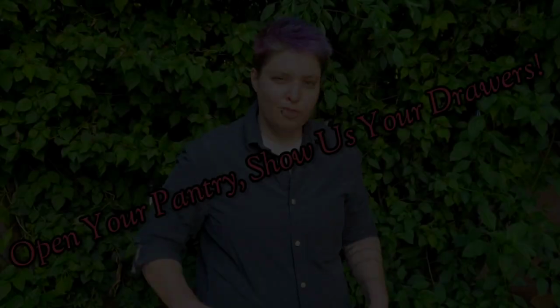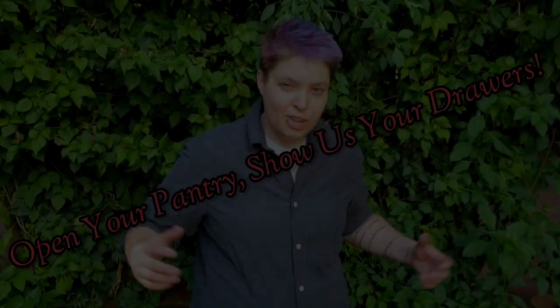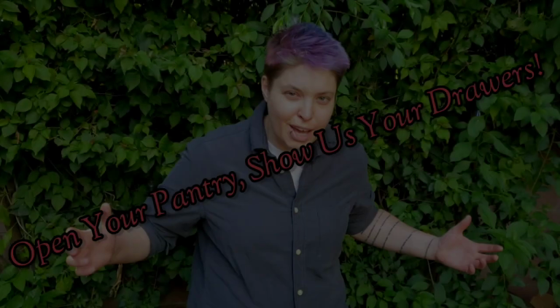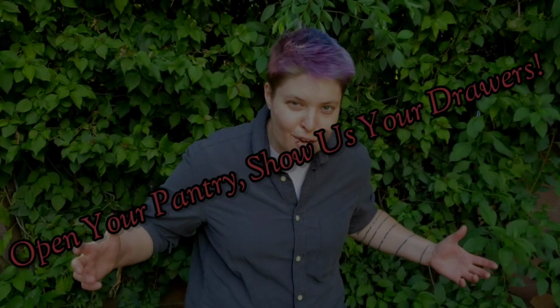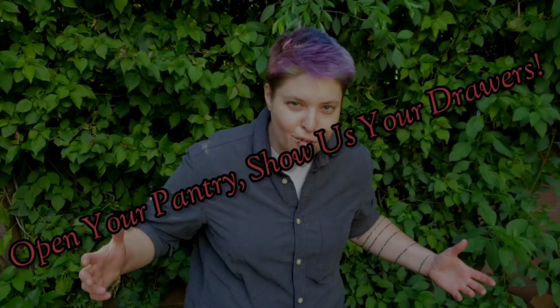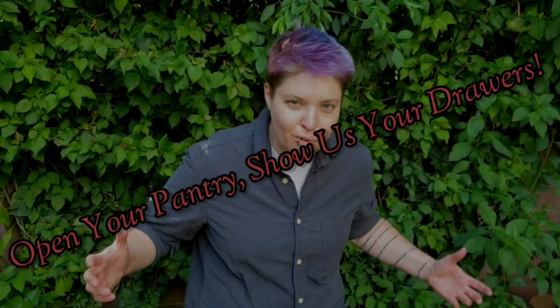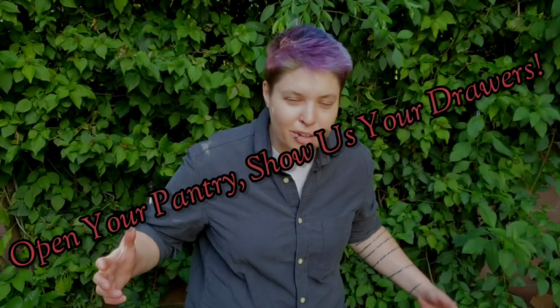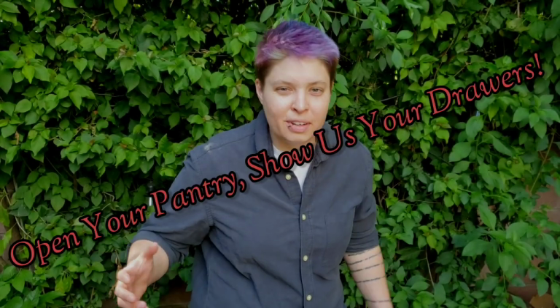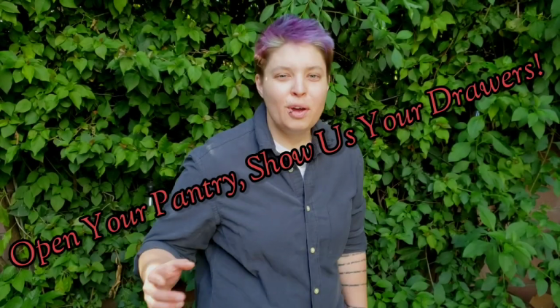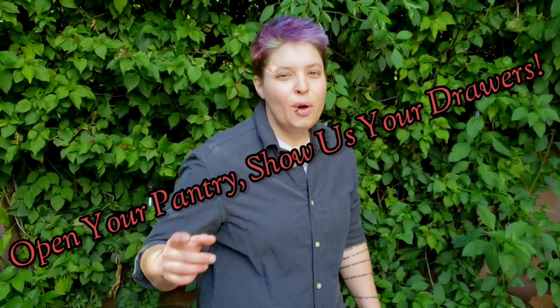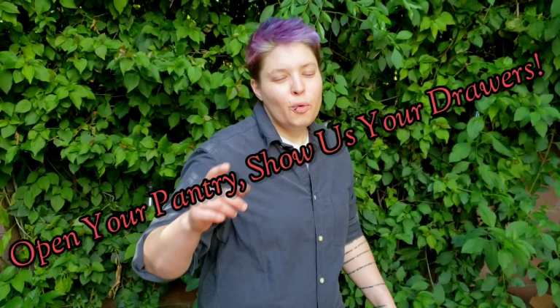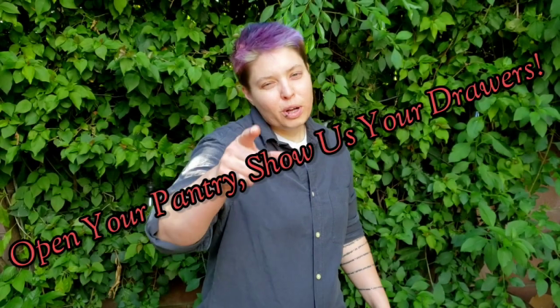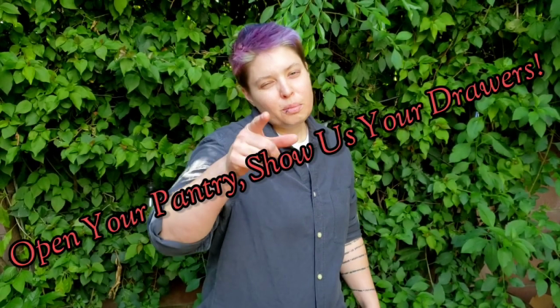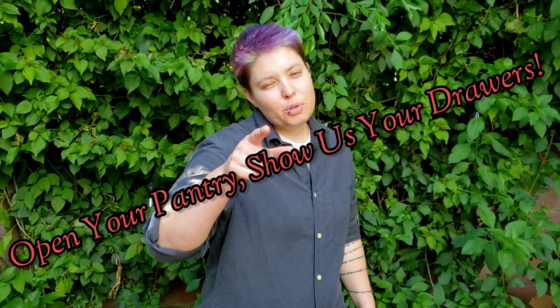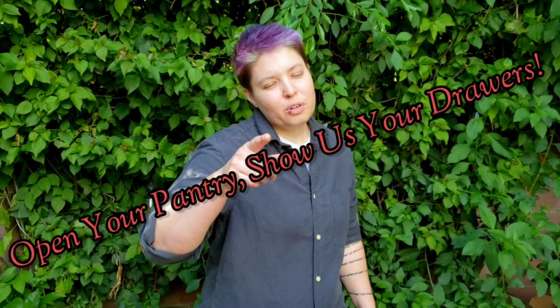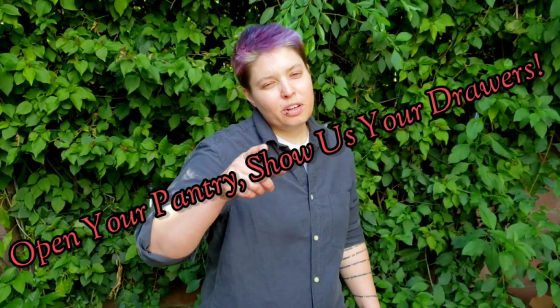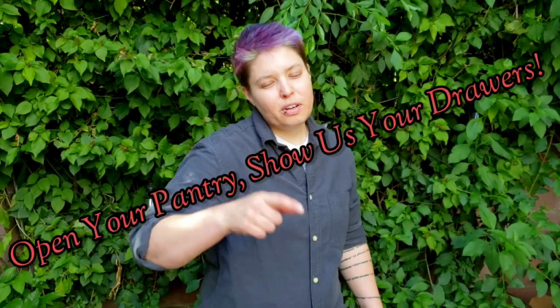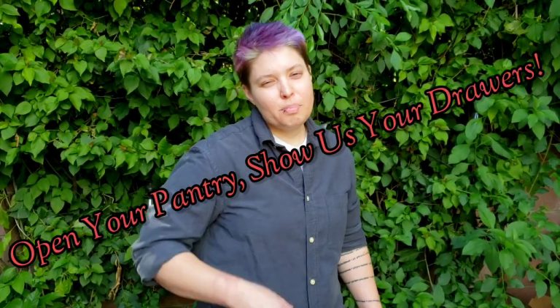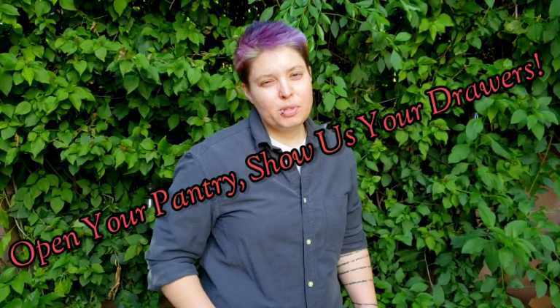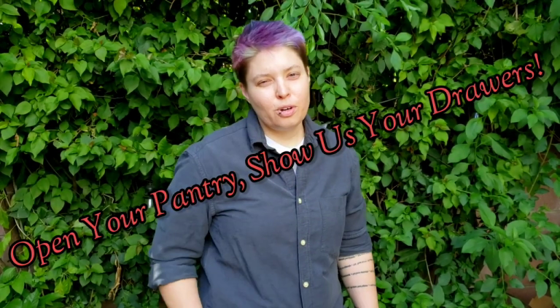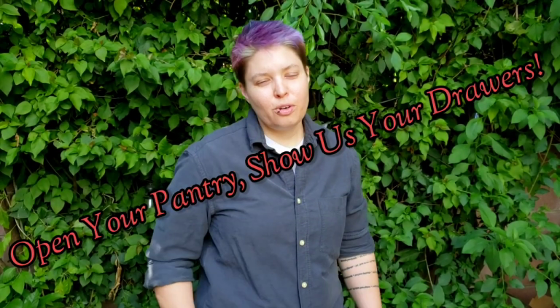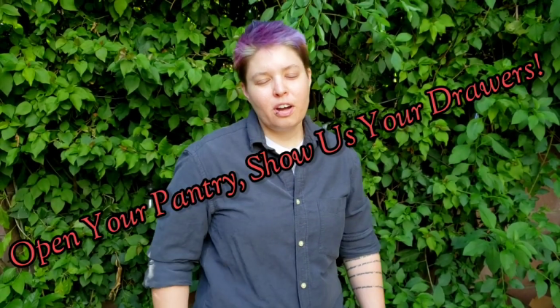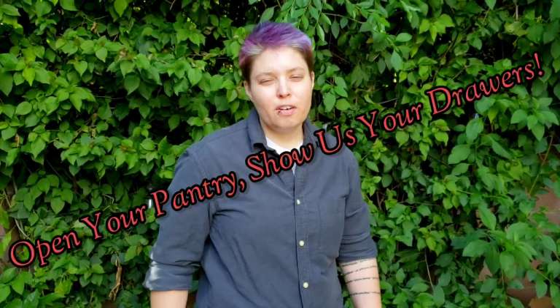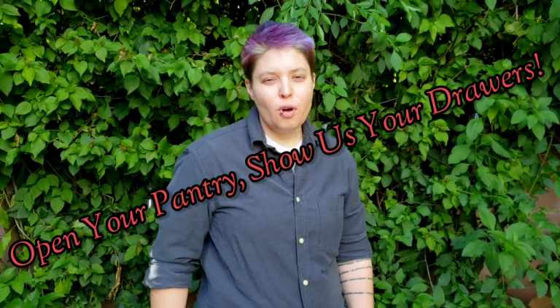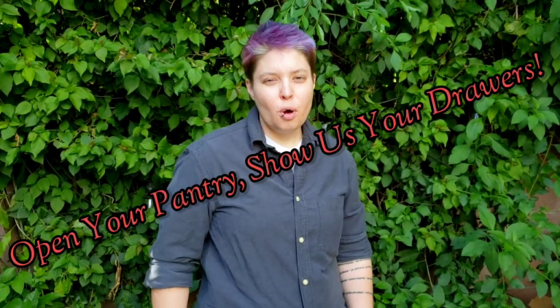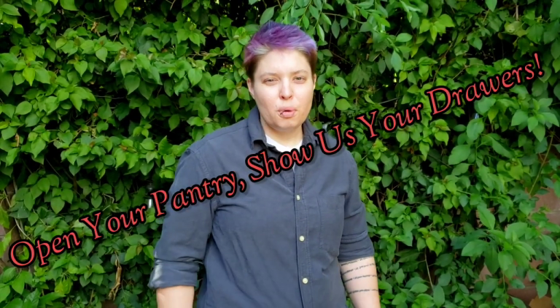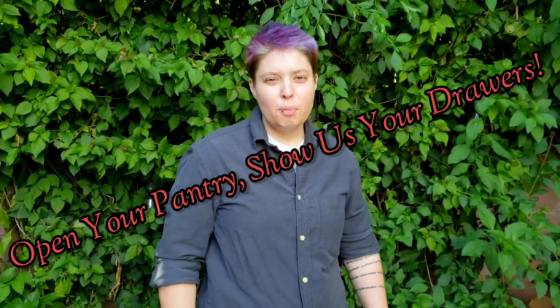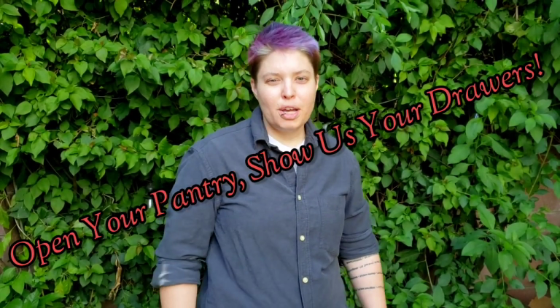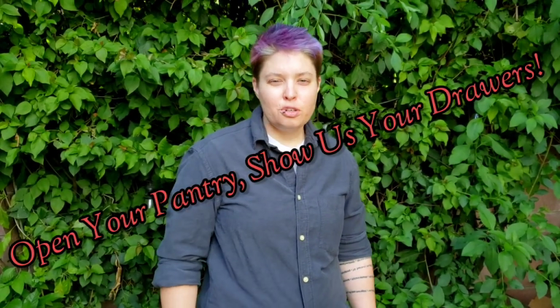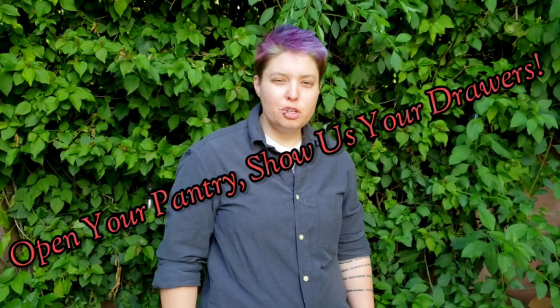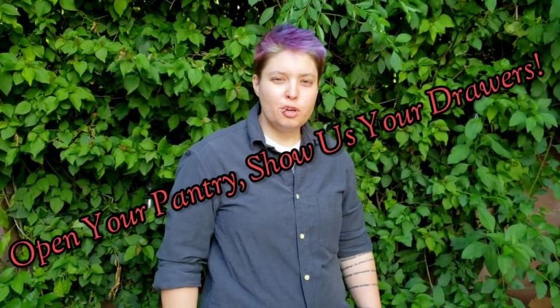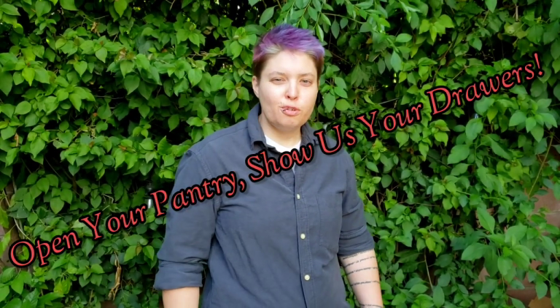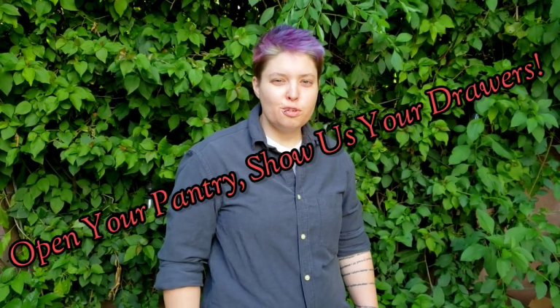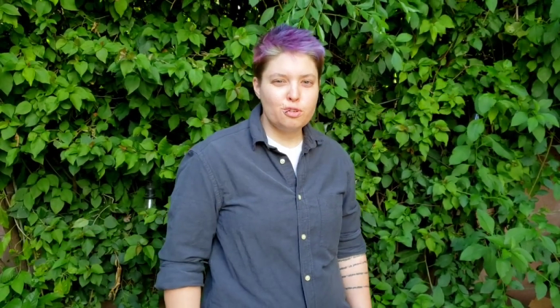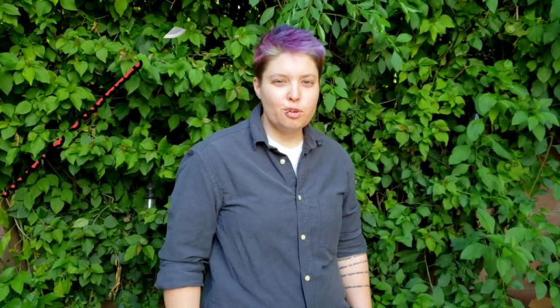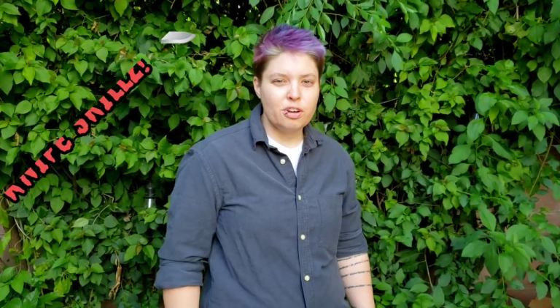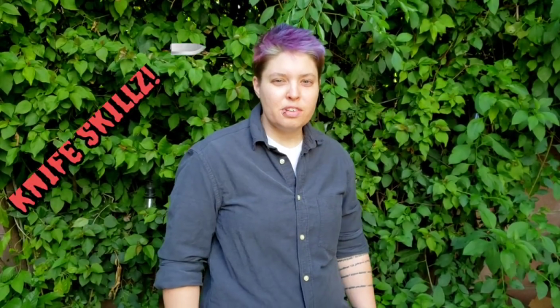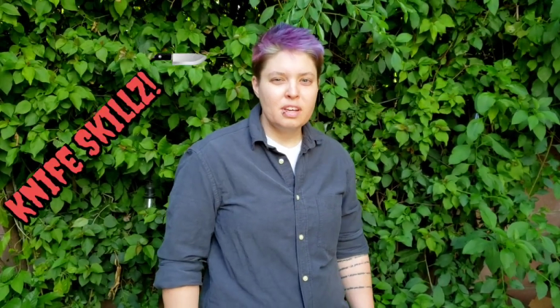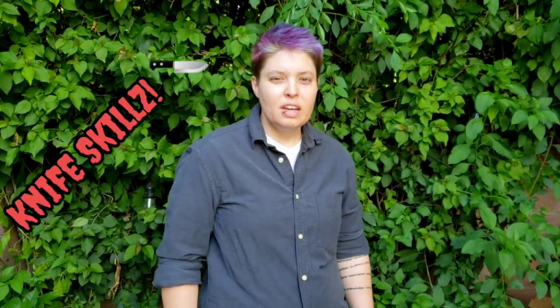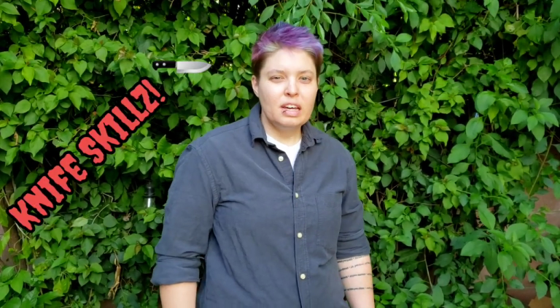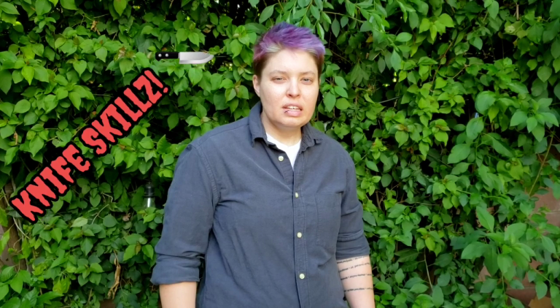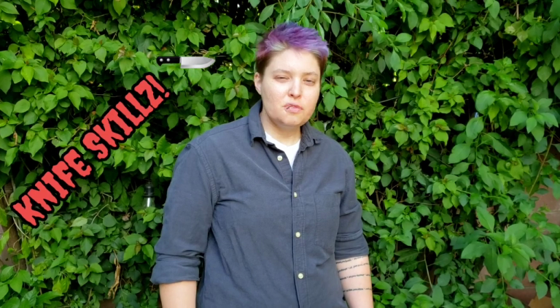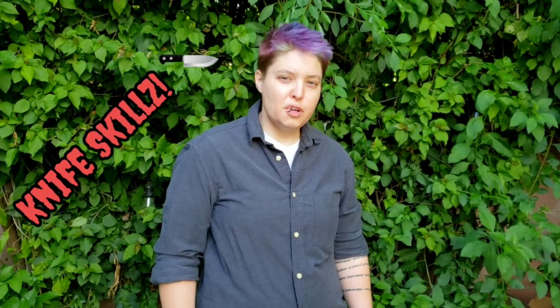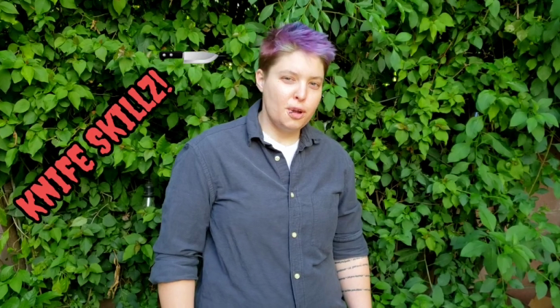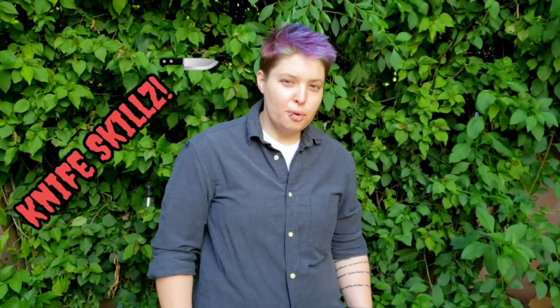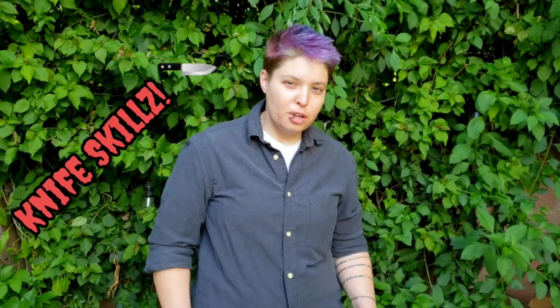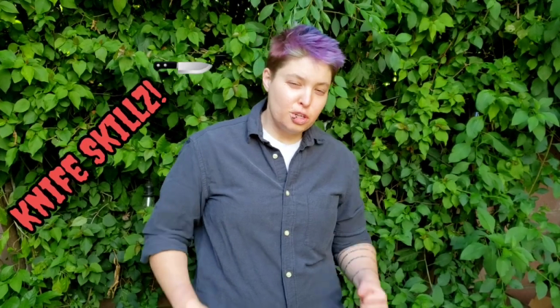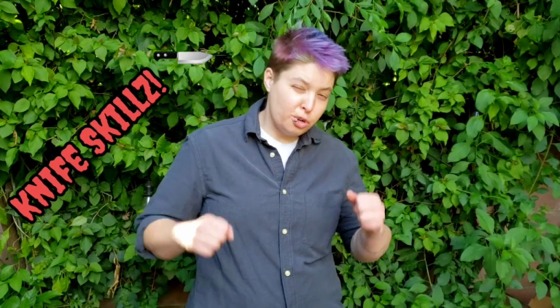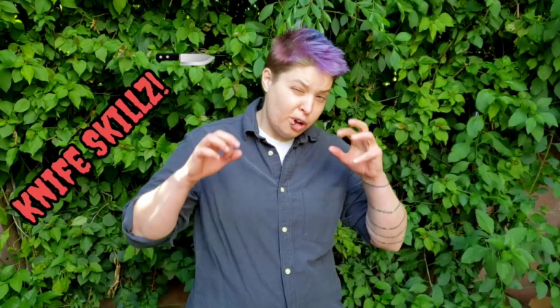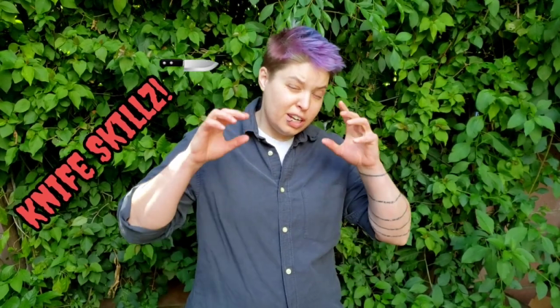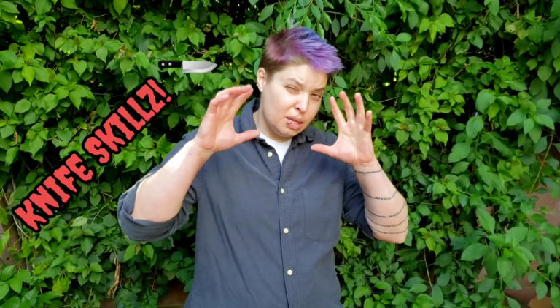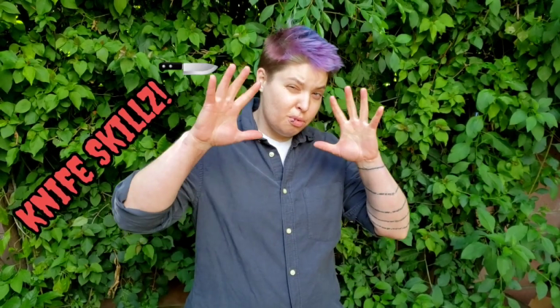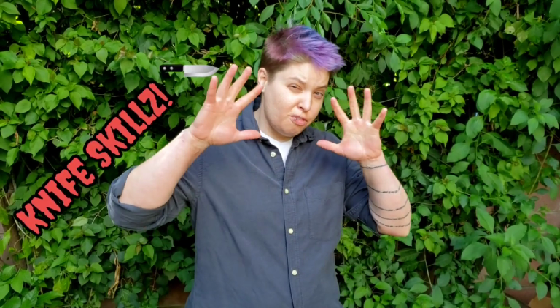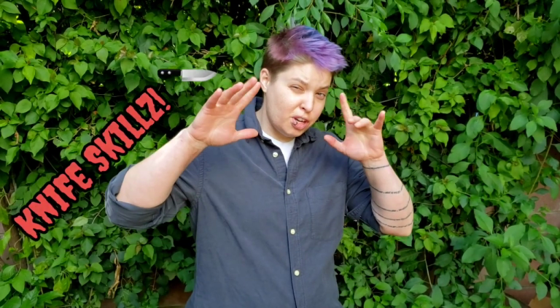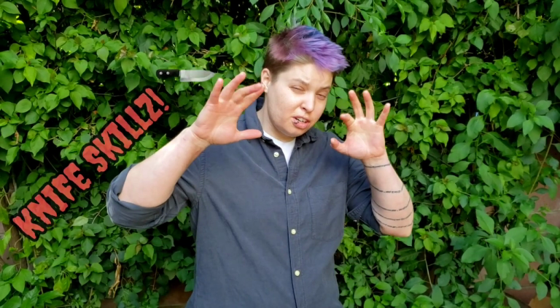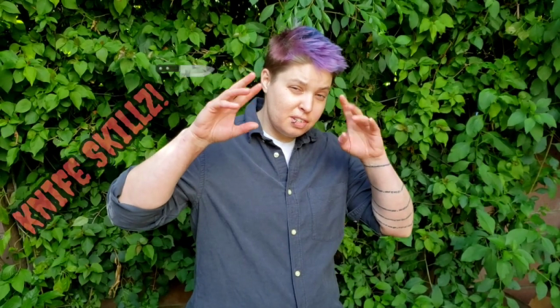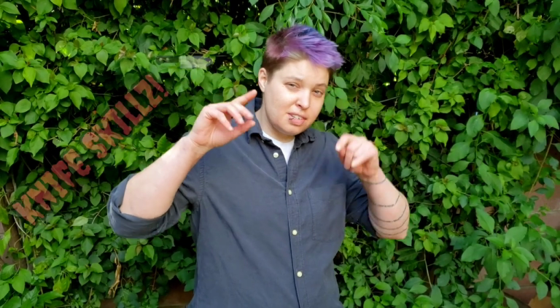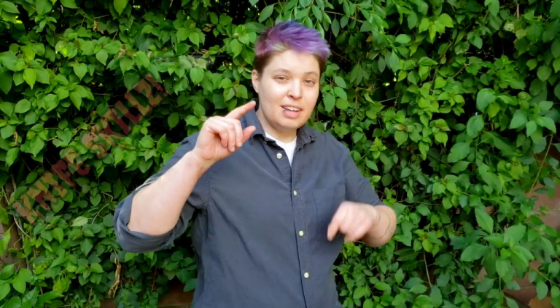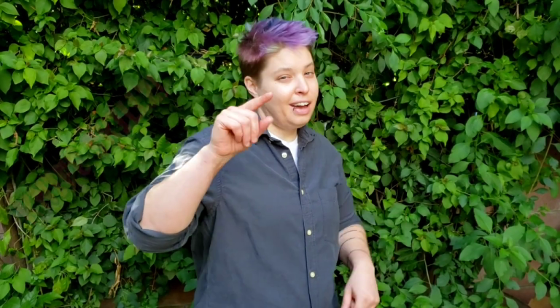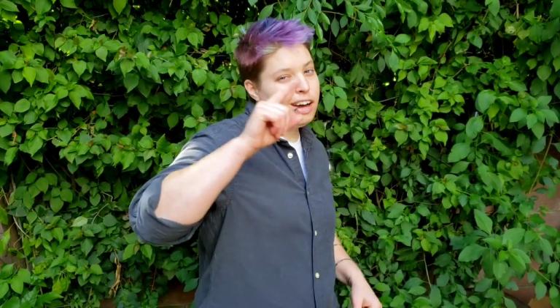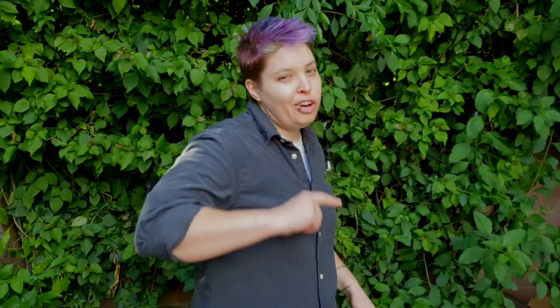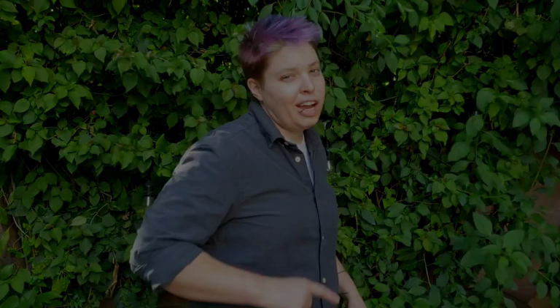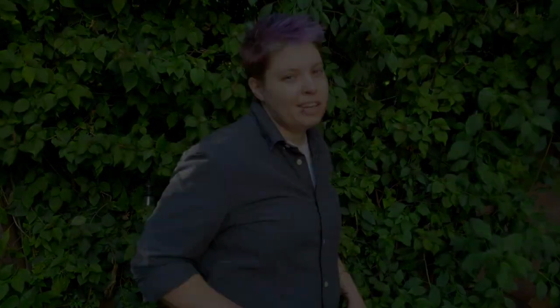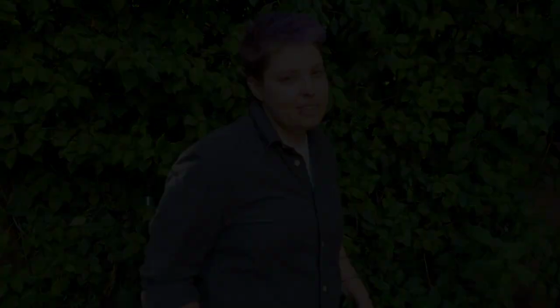Hey everyone! Welcome to another episode of Open Your Pantry, Show Us Your Drawers. In this video, we're going to show you how to keep your fingers on your hands.